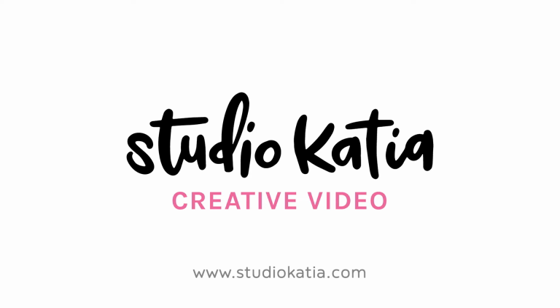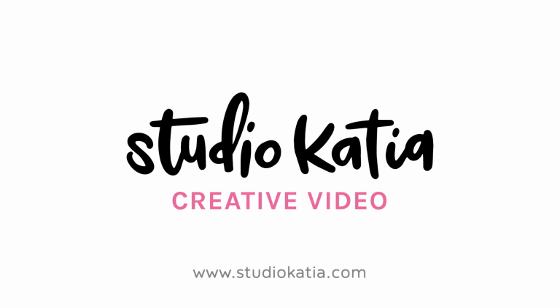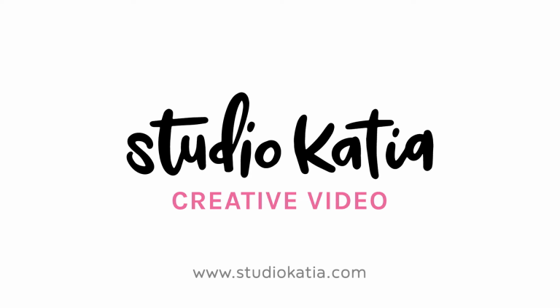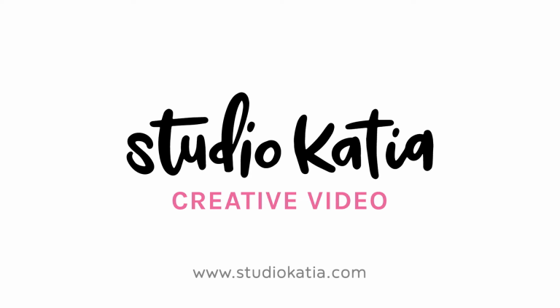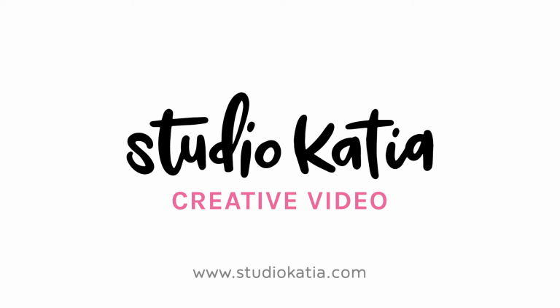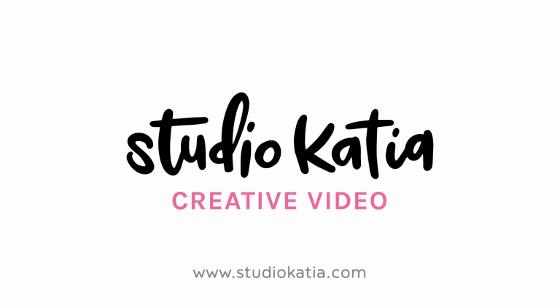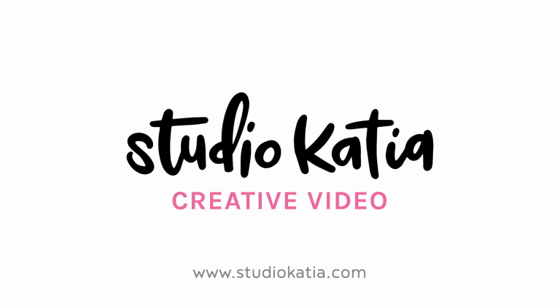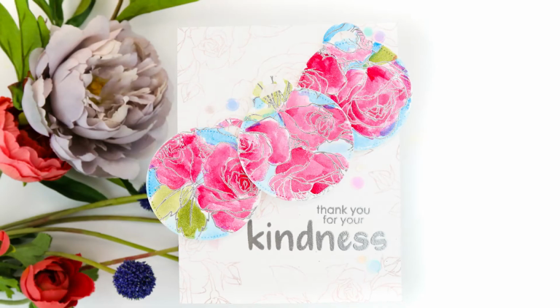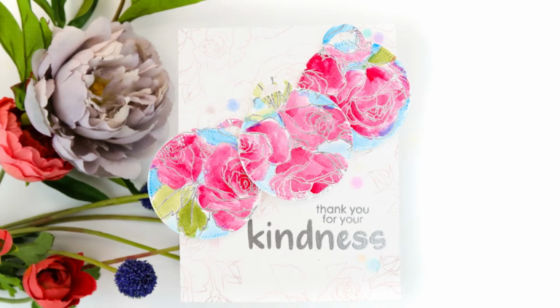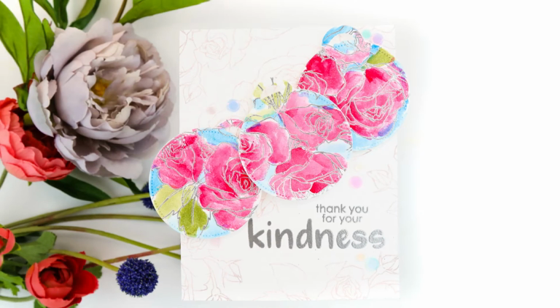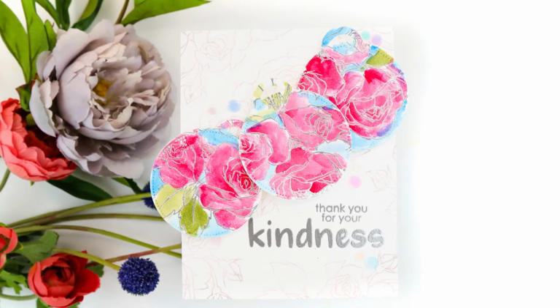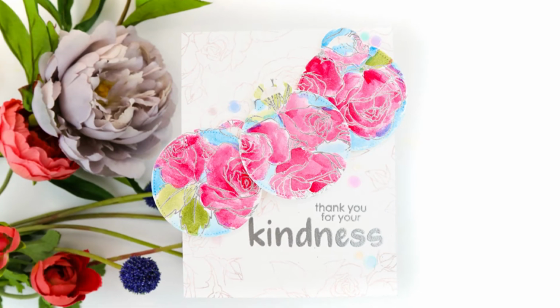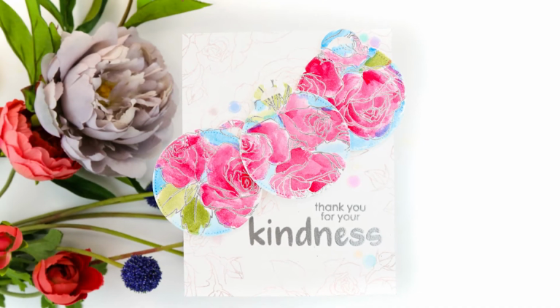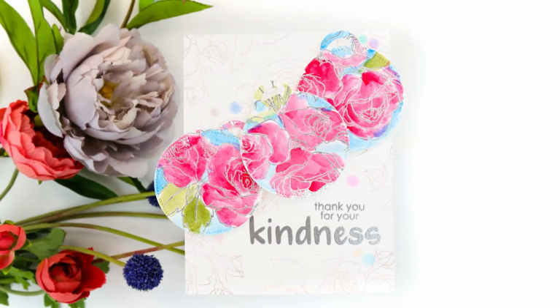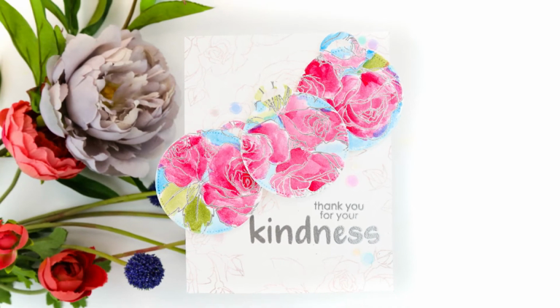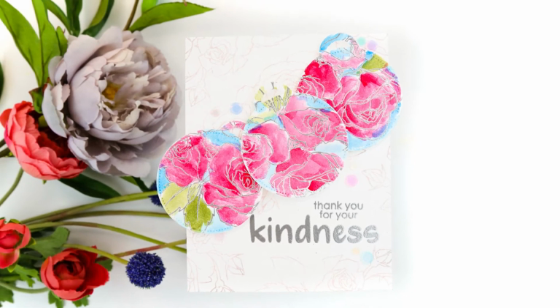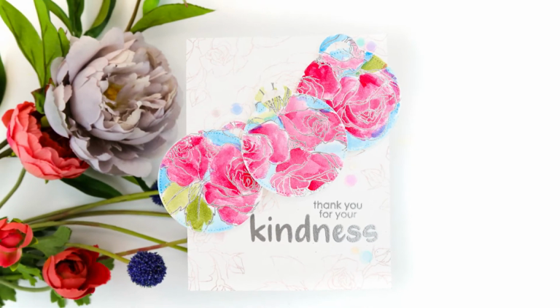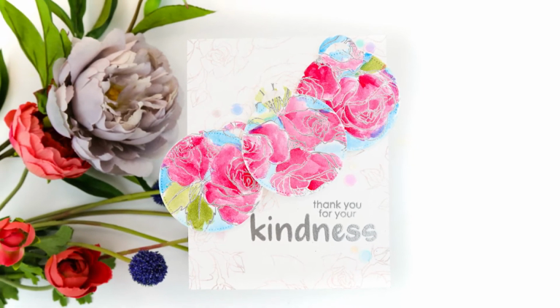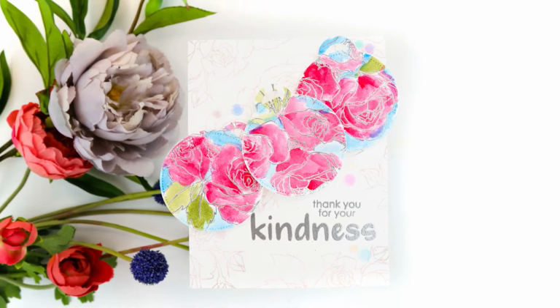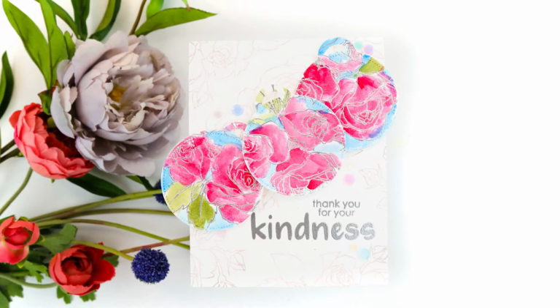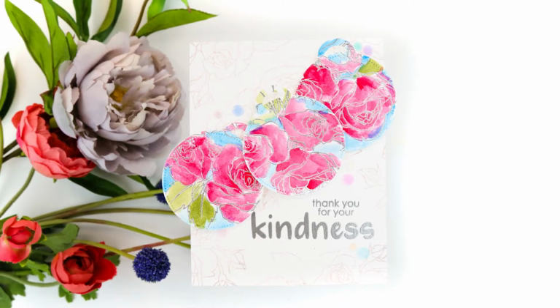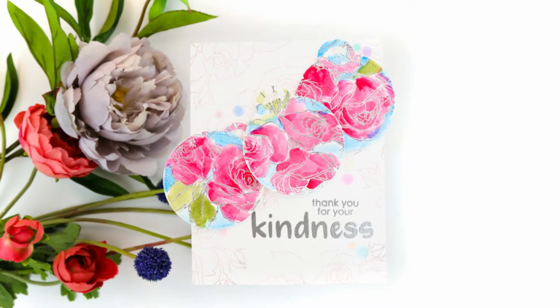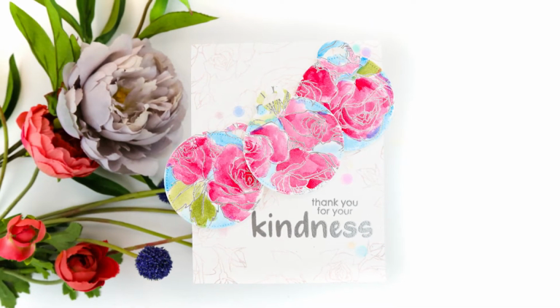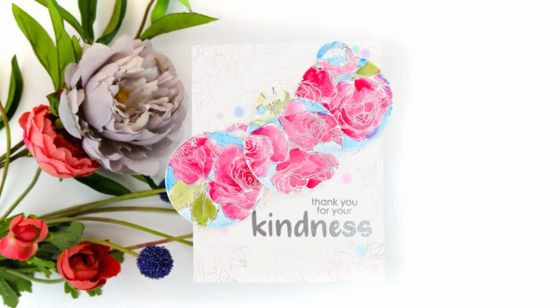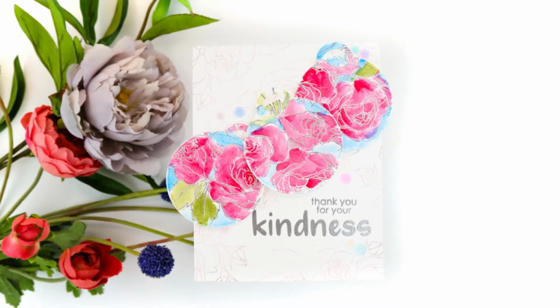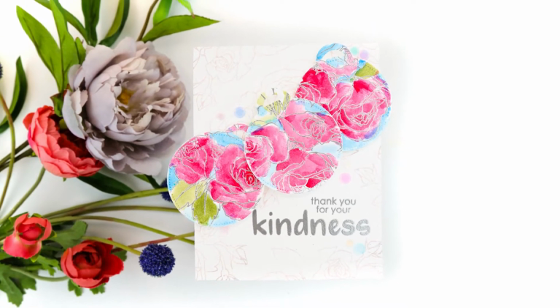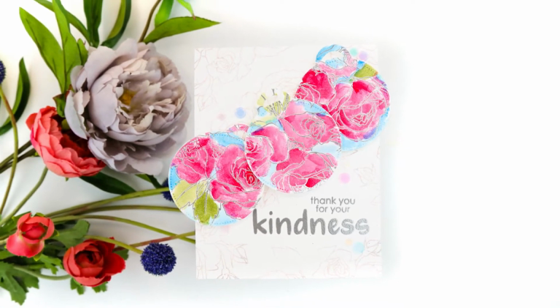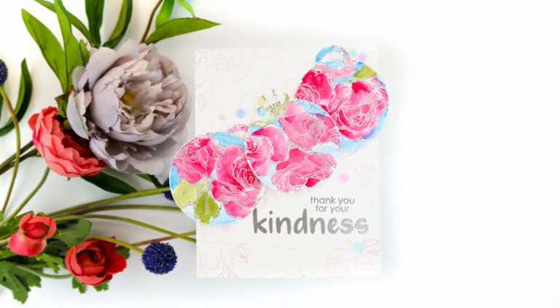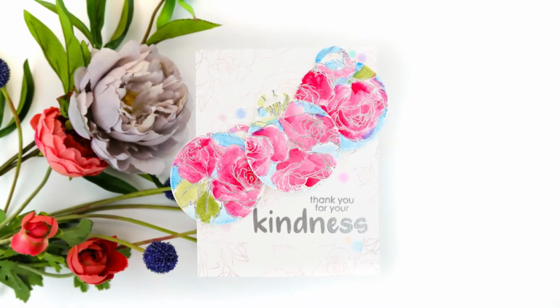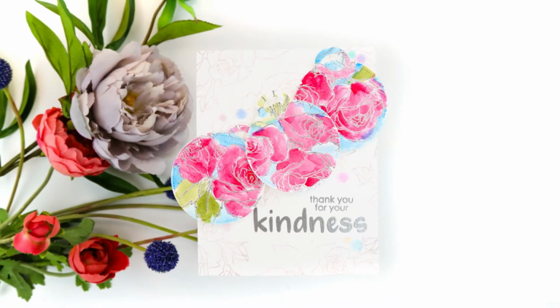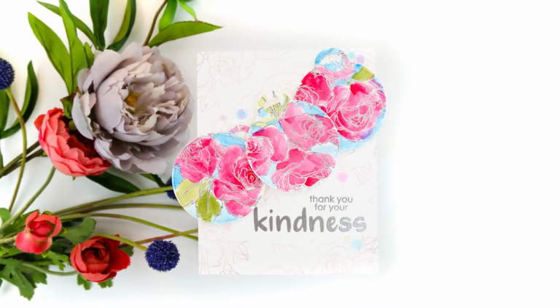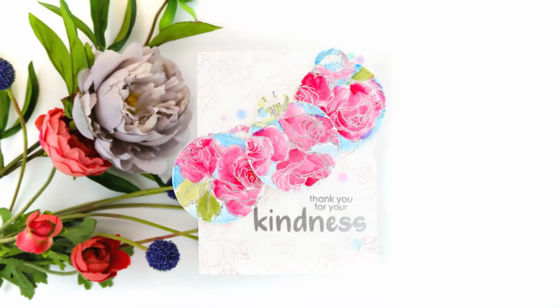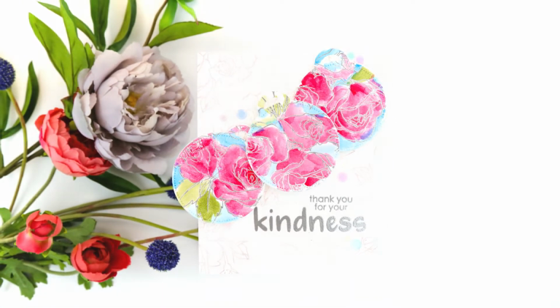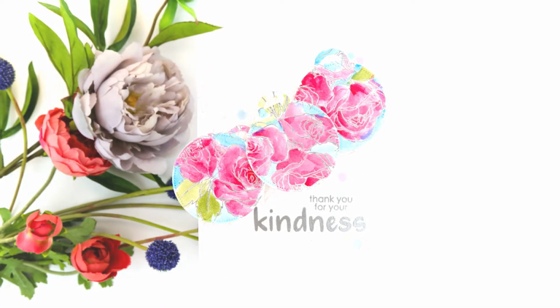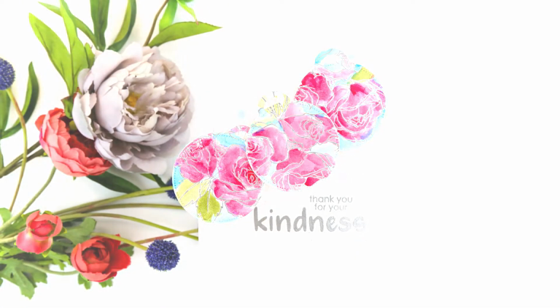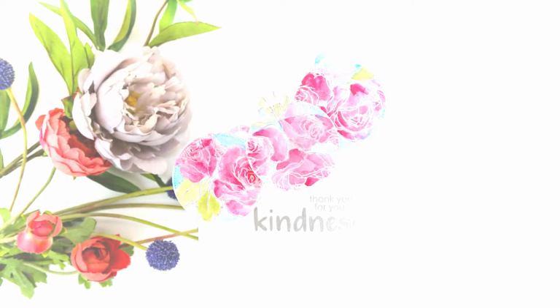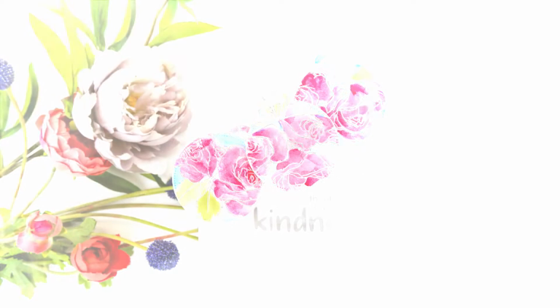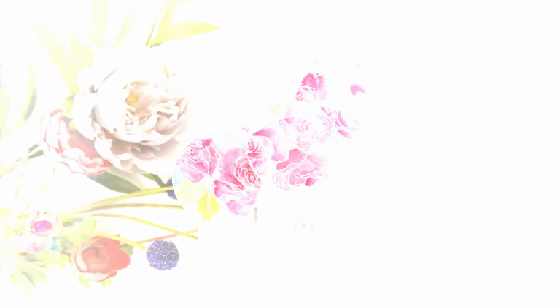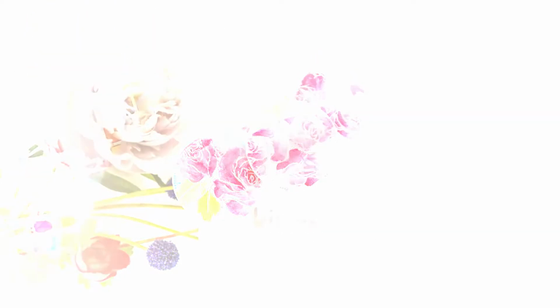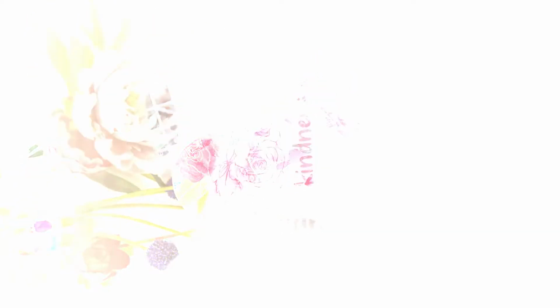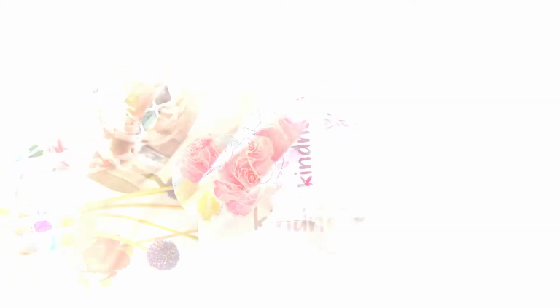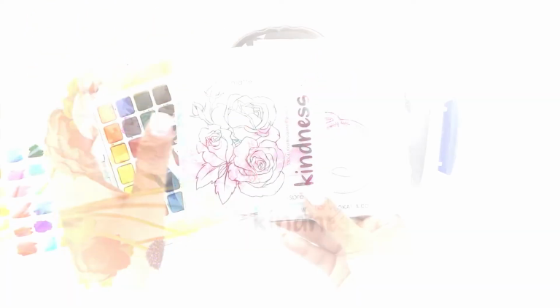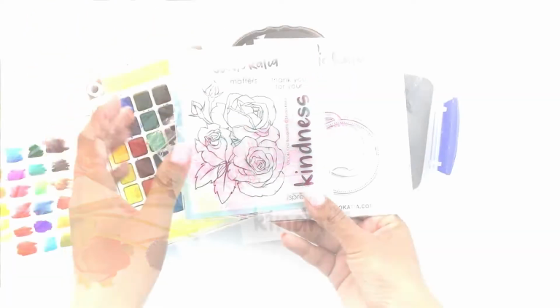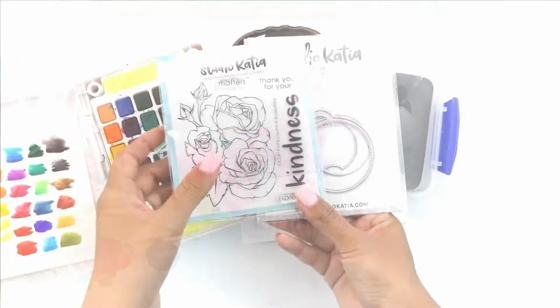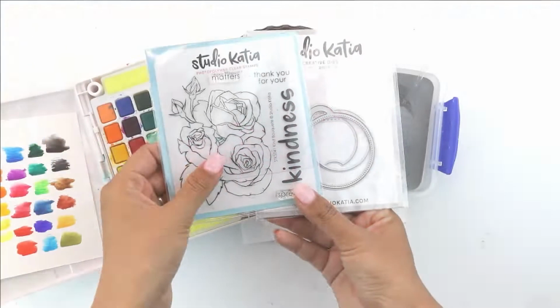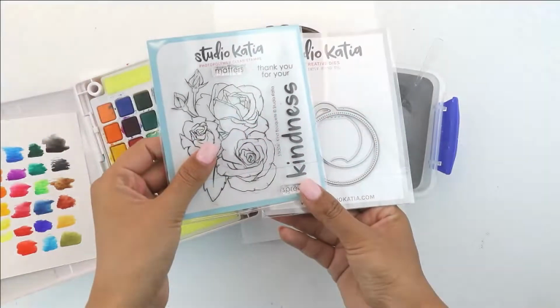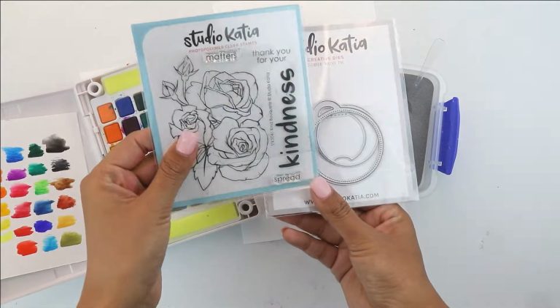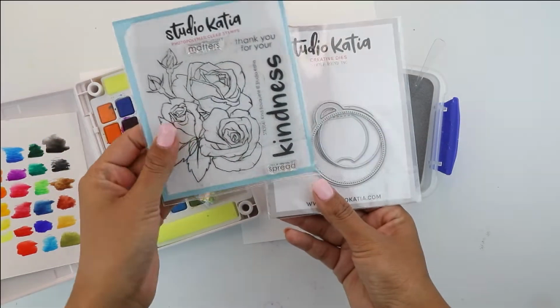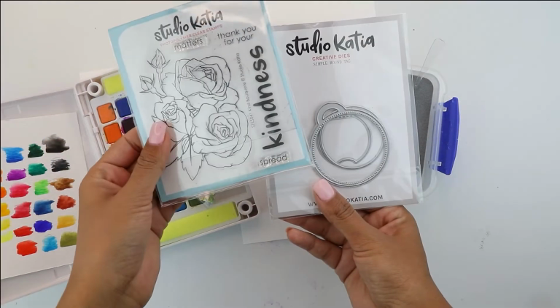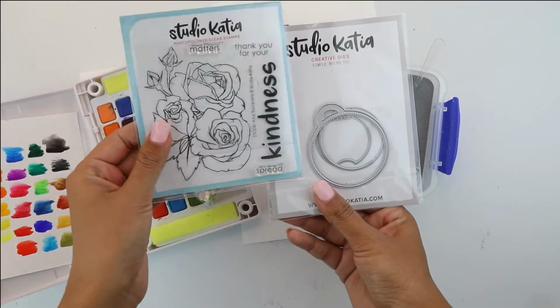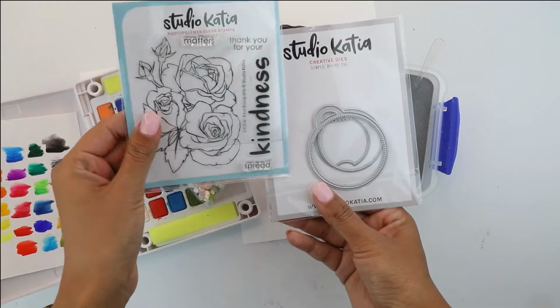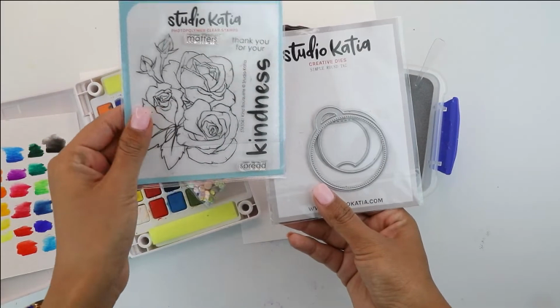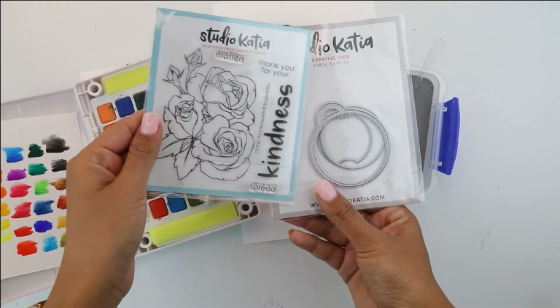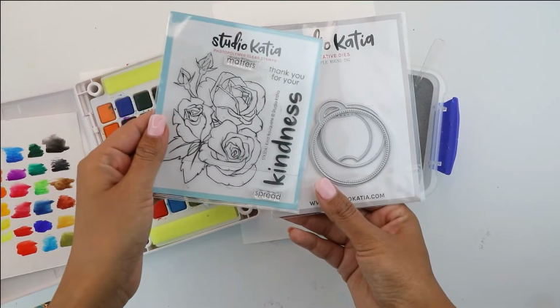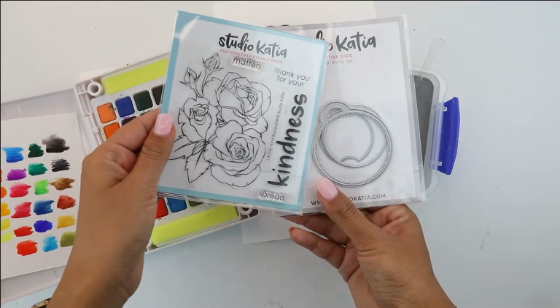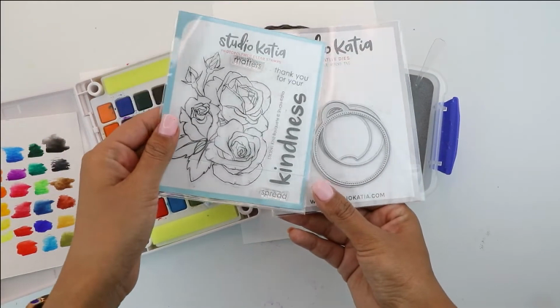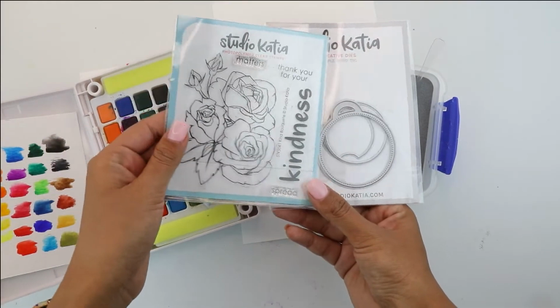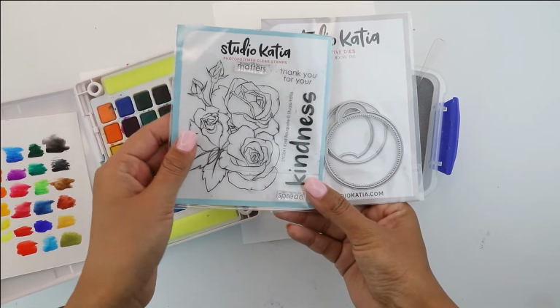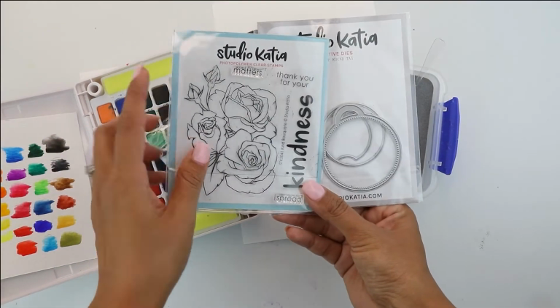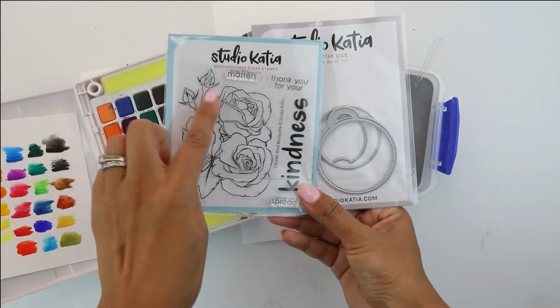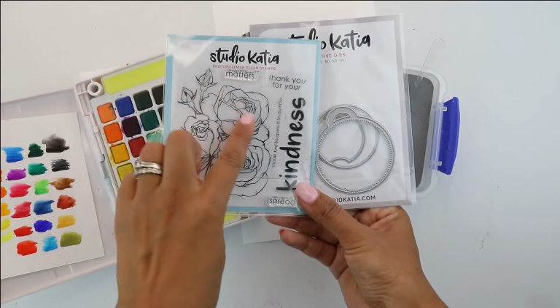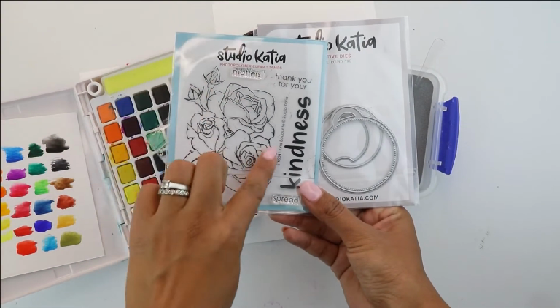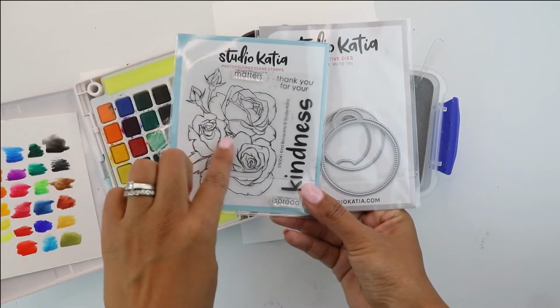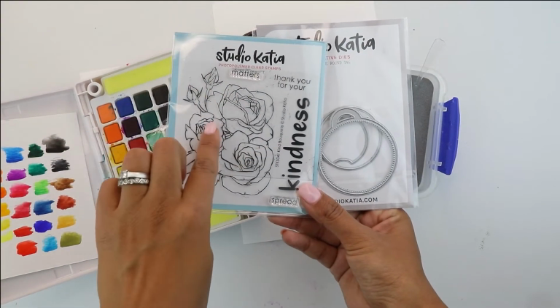Hey guys, Crystal Thompson here for Studio Cadia. Today we have a beautiful card using some of the newest releases from Studio Cadia.